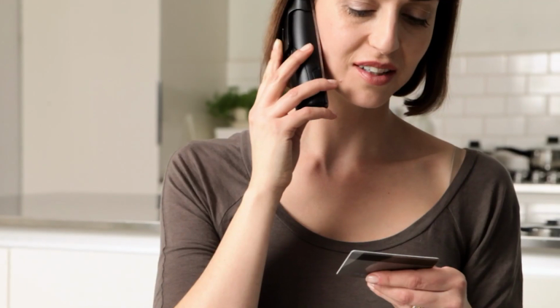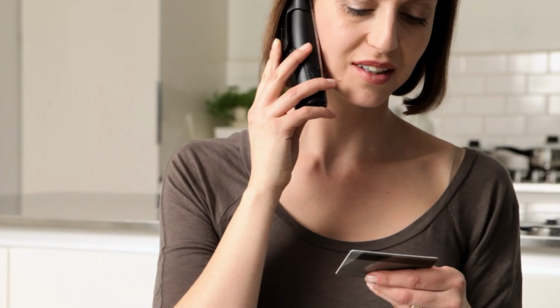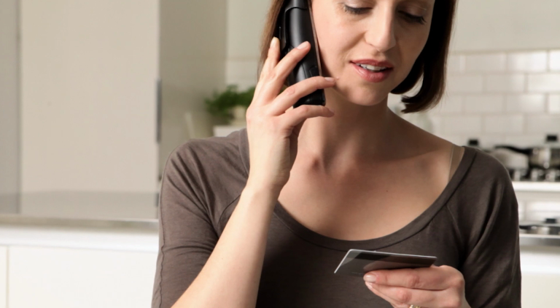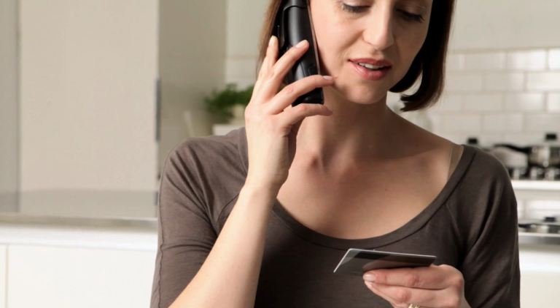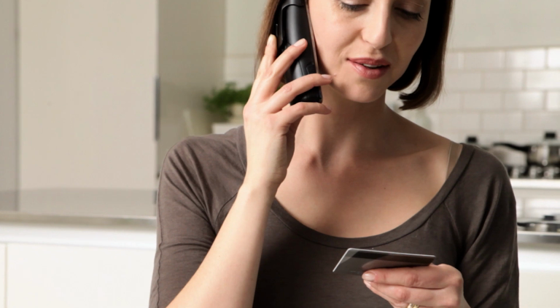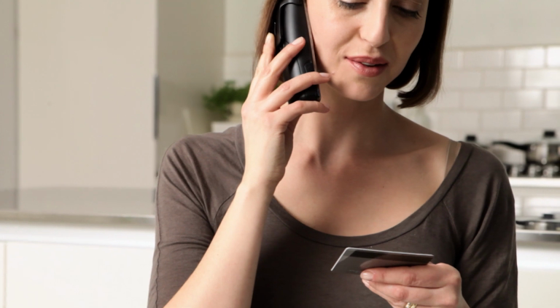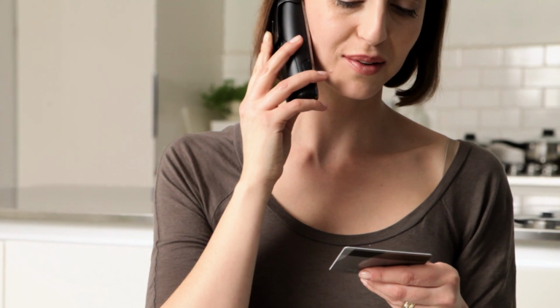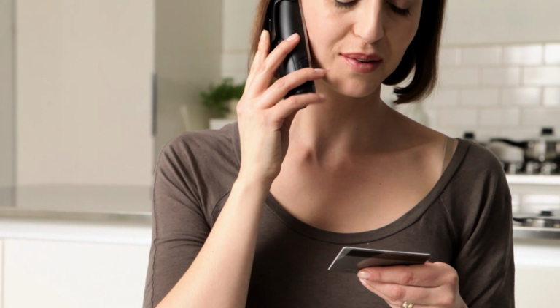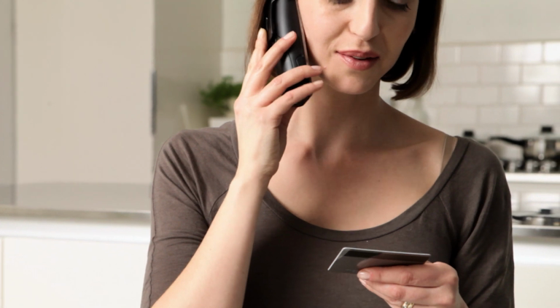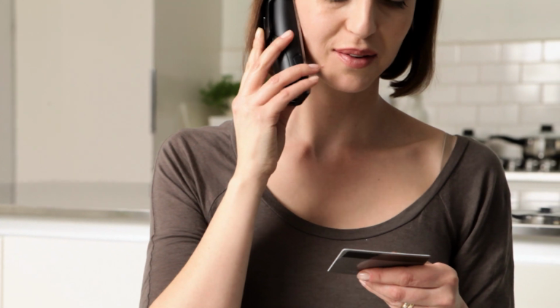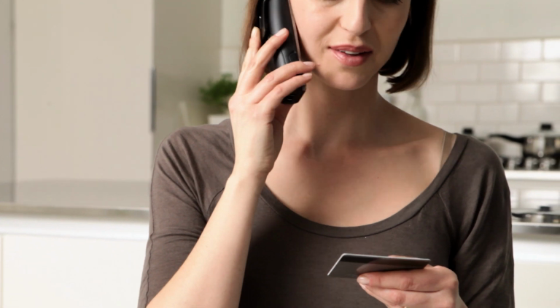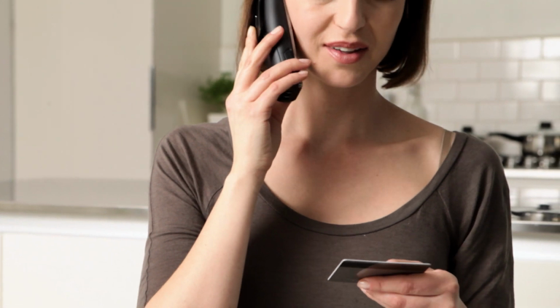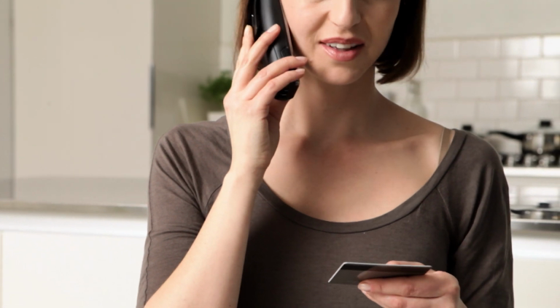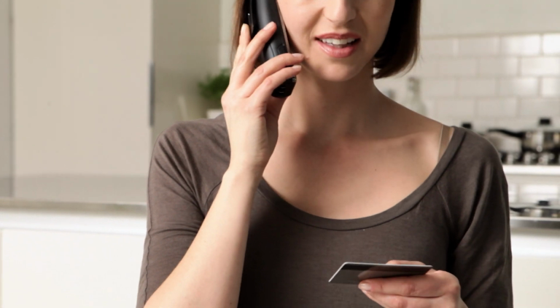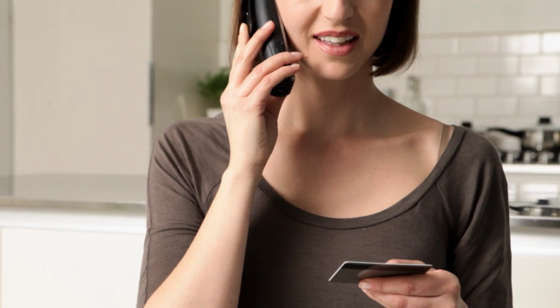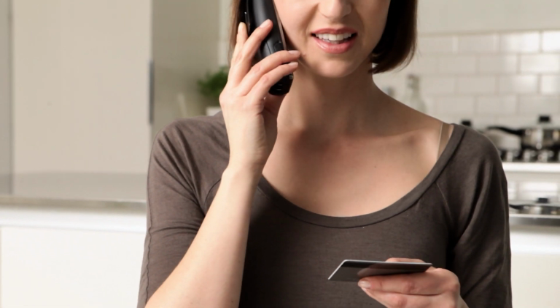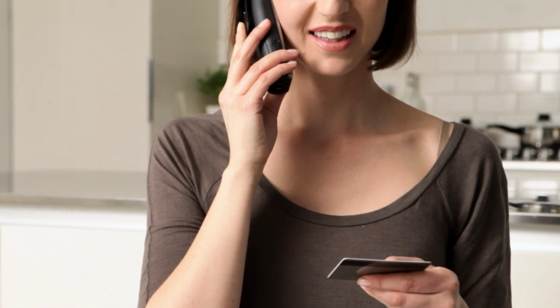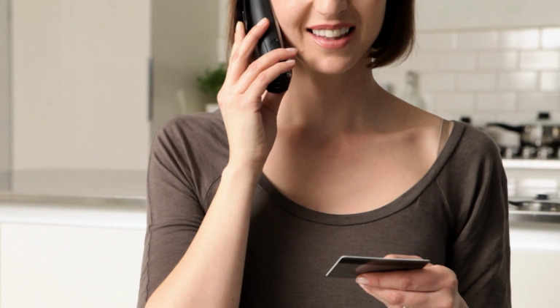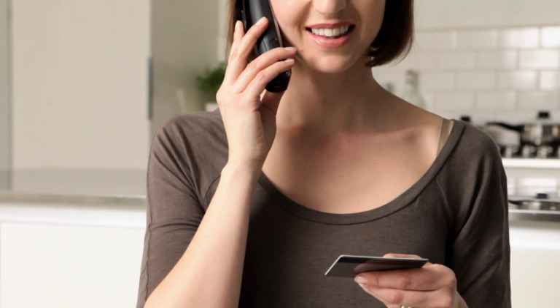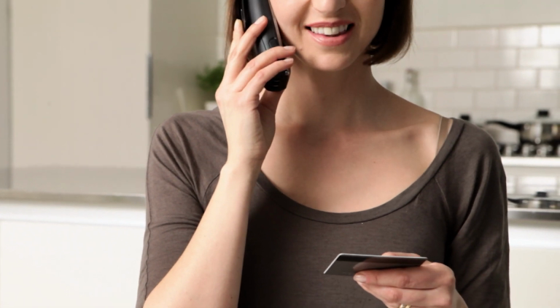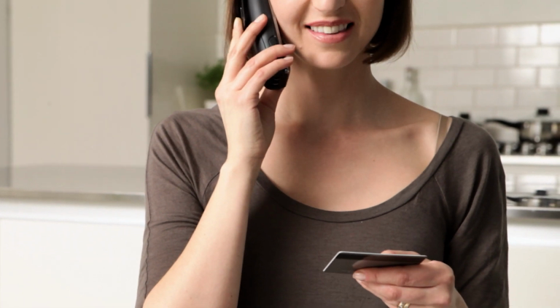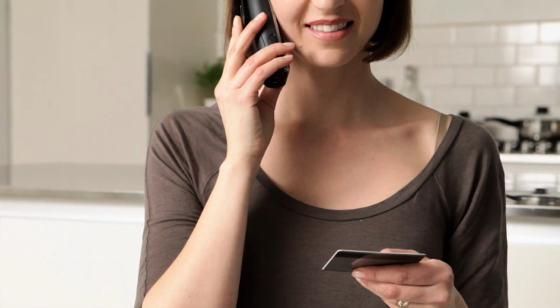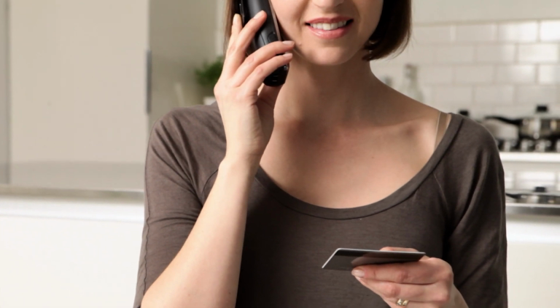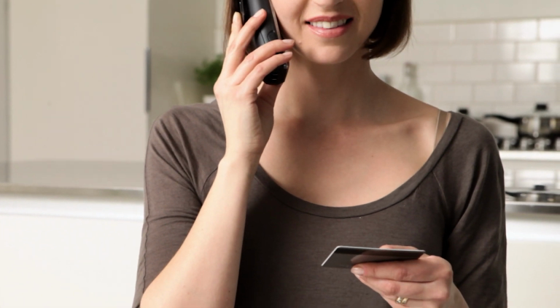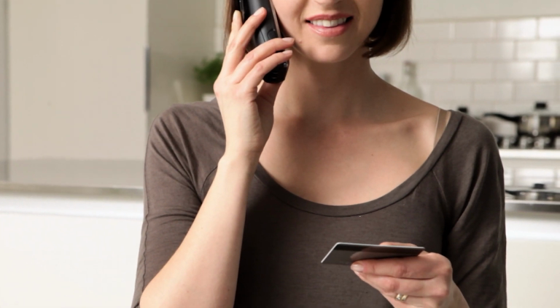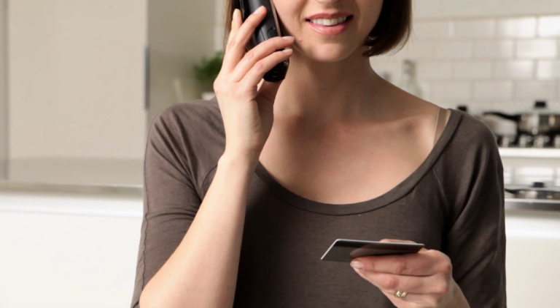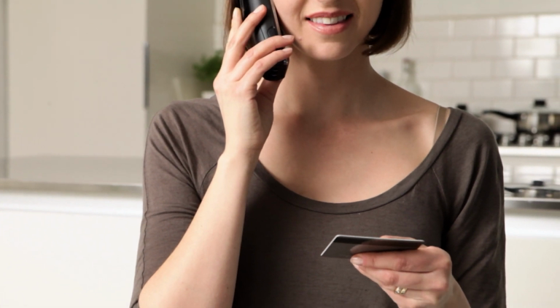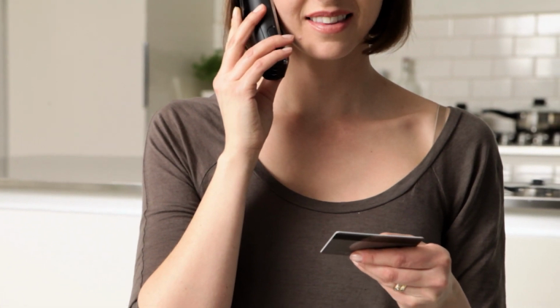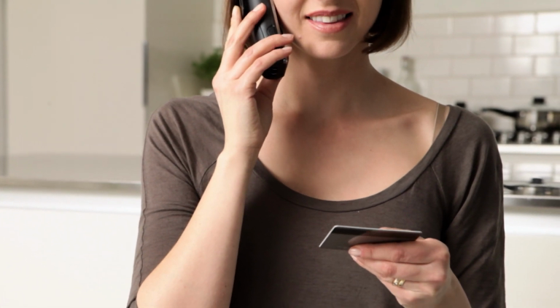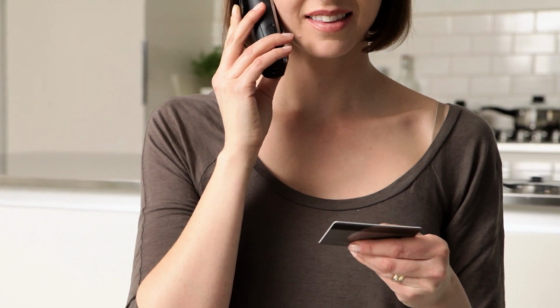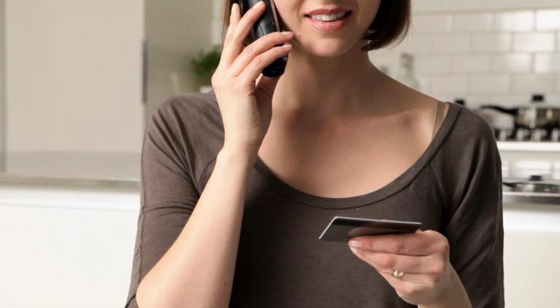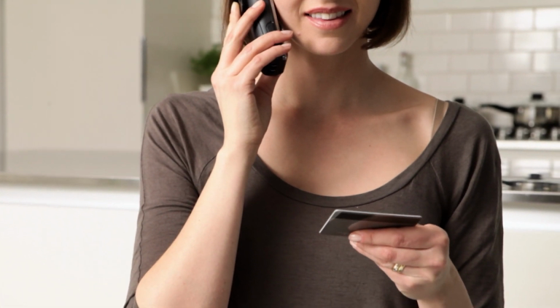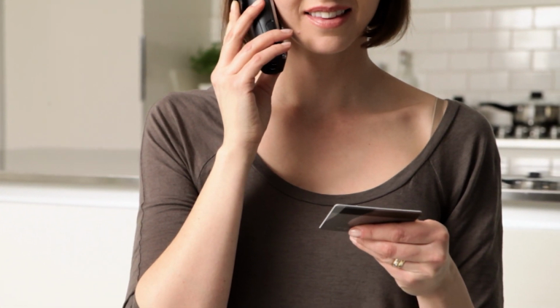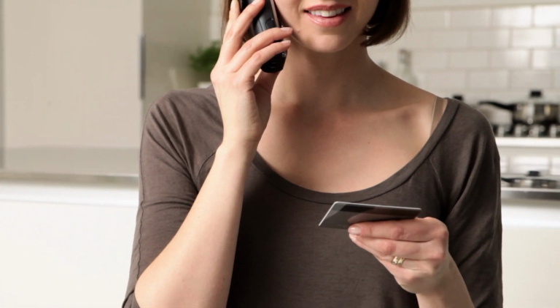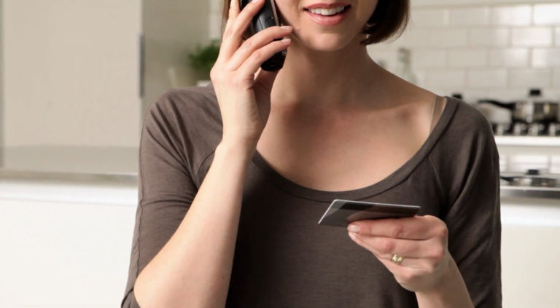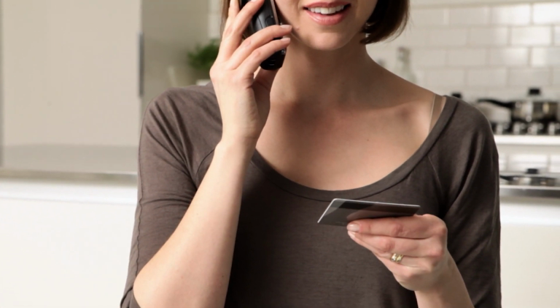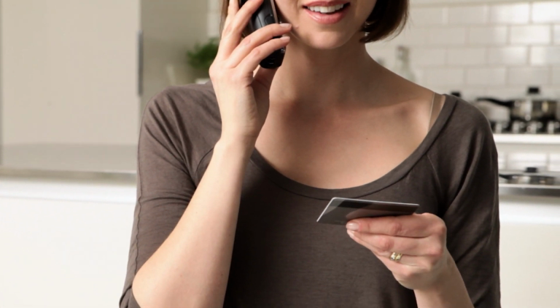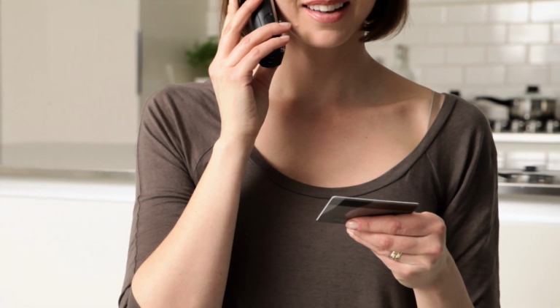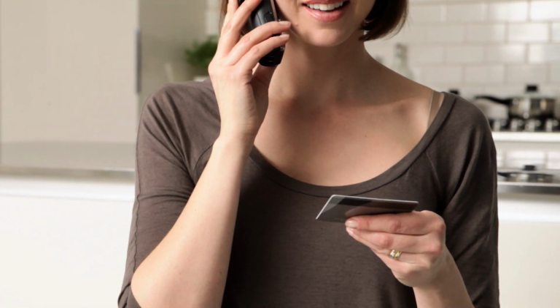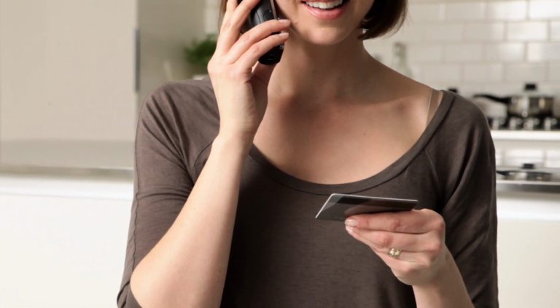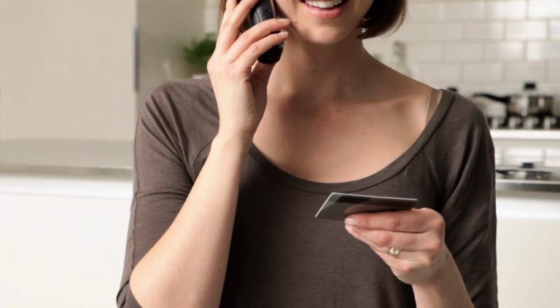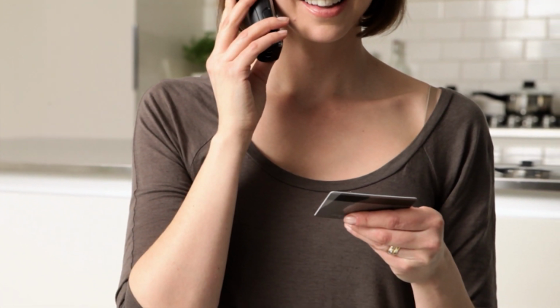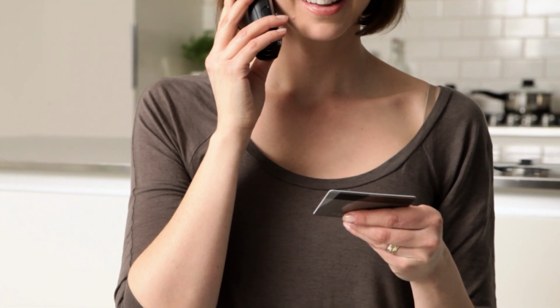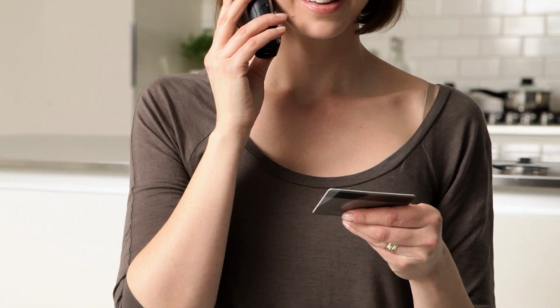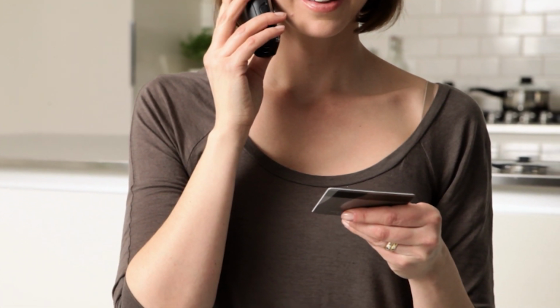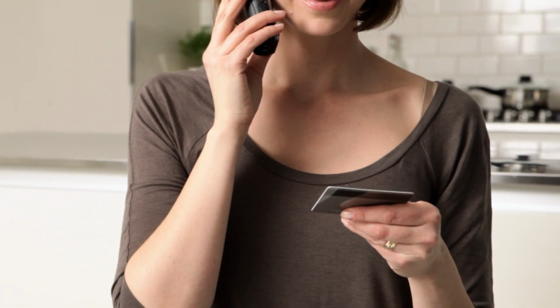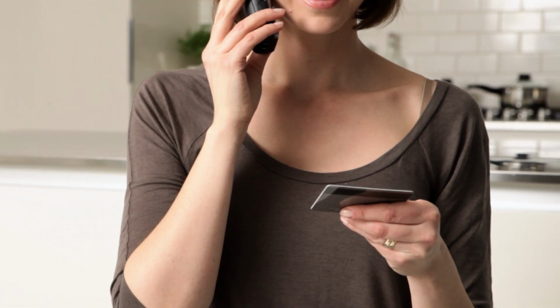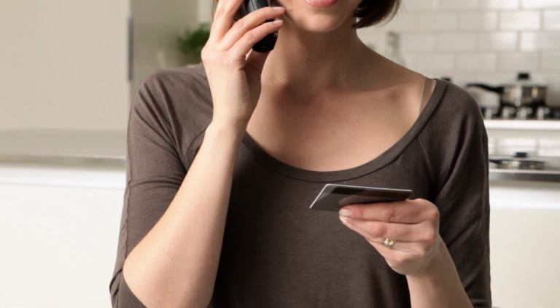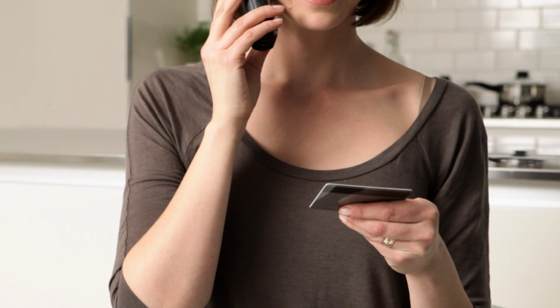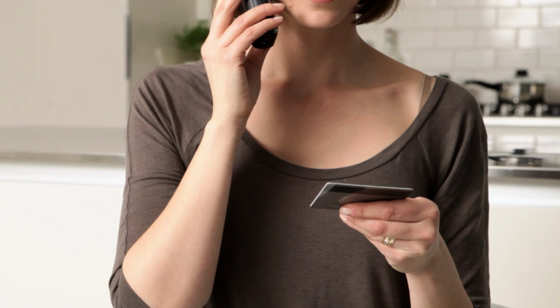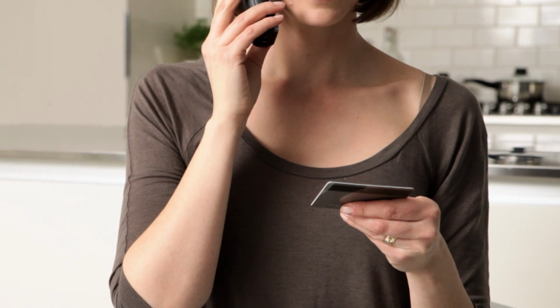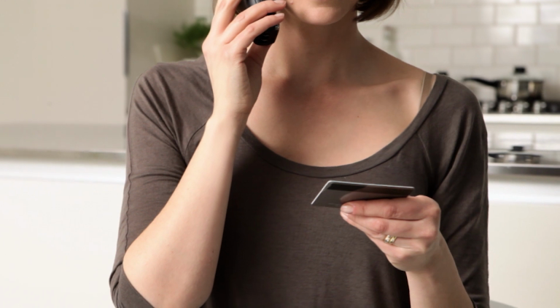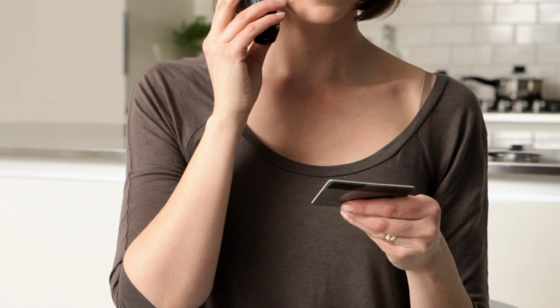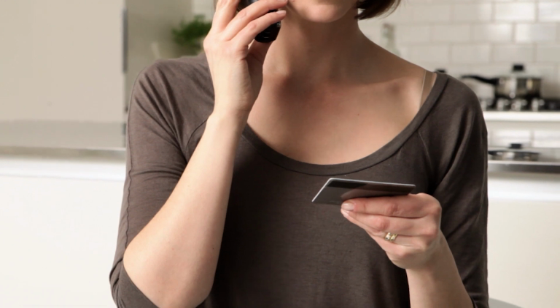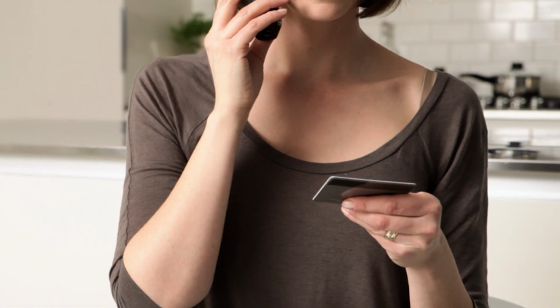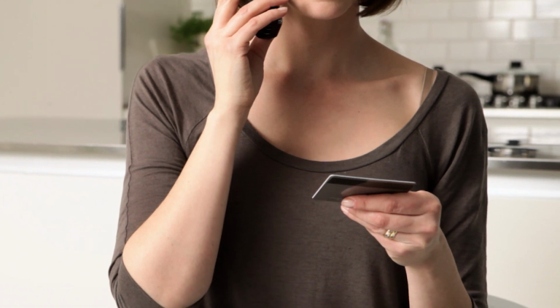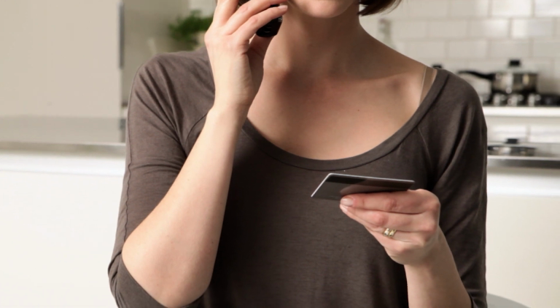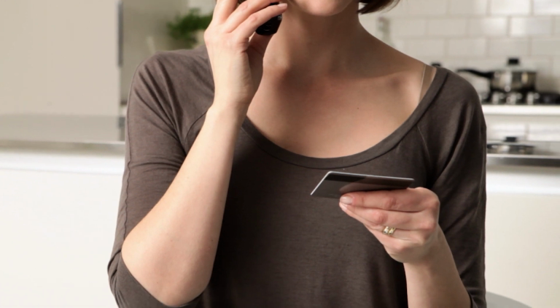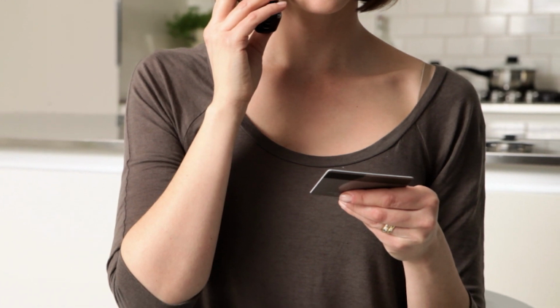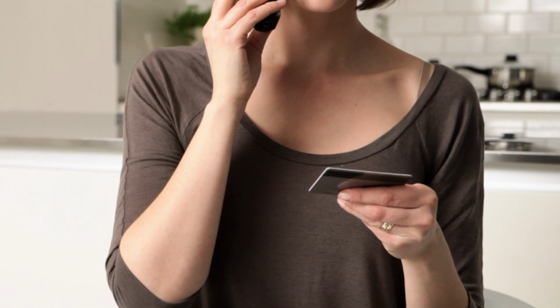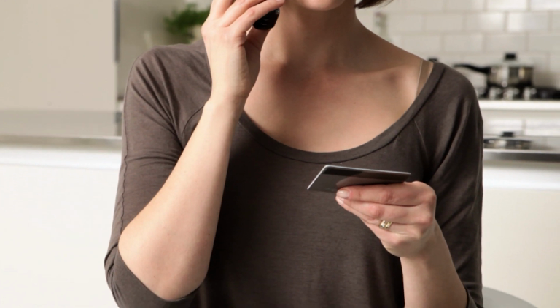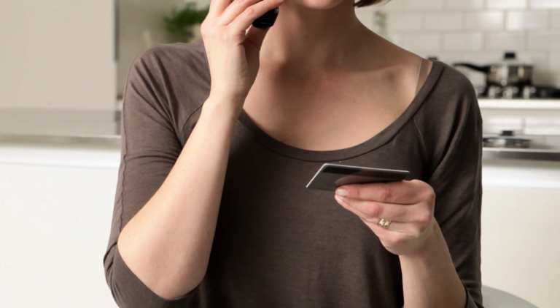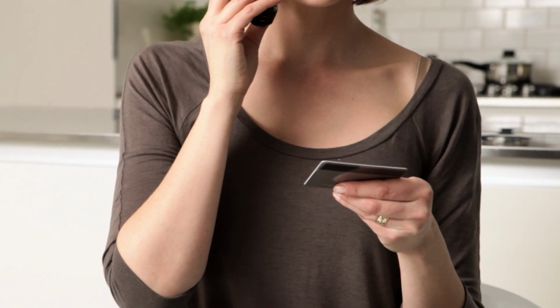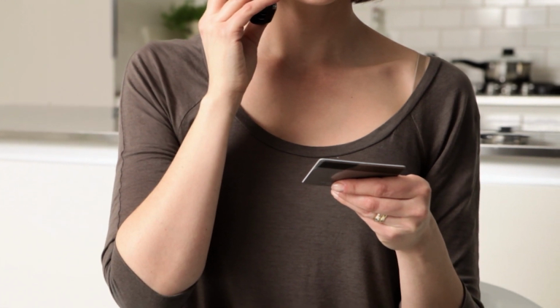To make a payment over the phone, many IVR systems allow callers to say their credit card information without having to use a keypad.